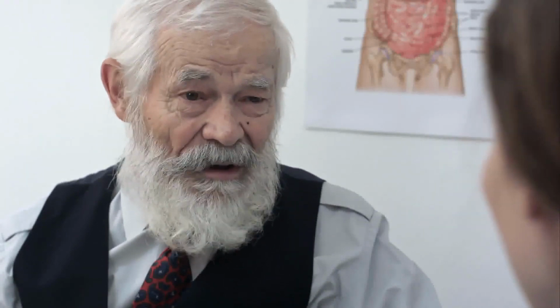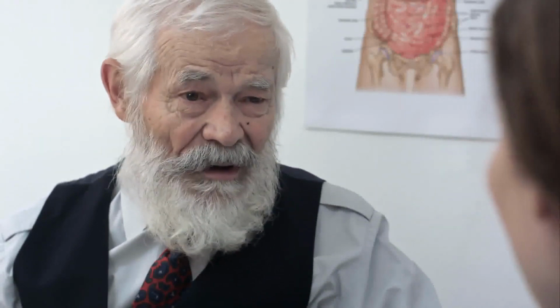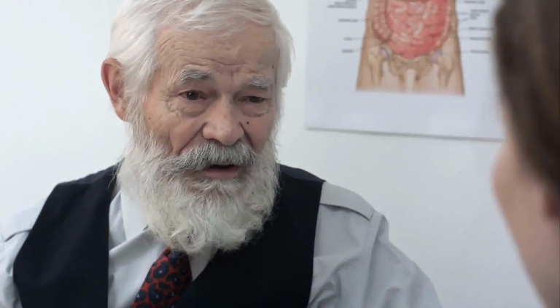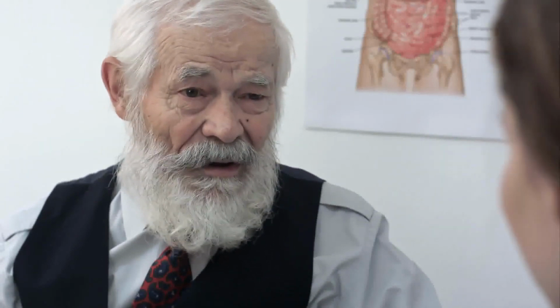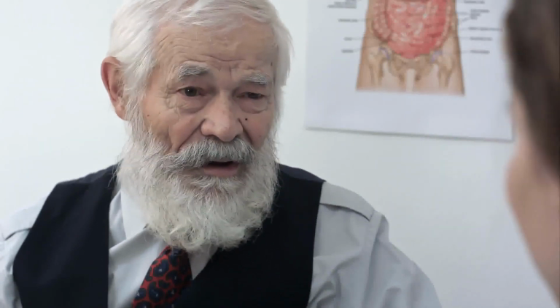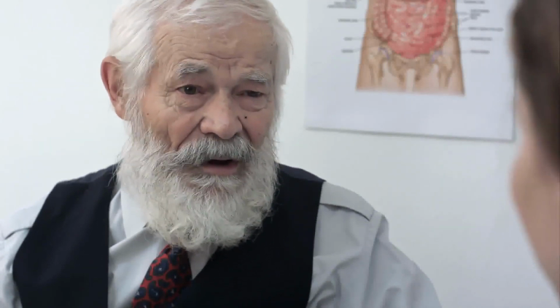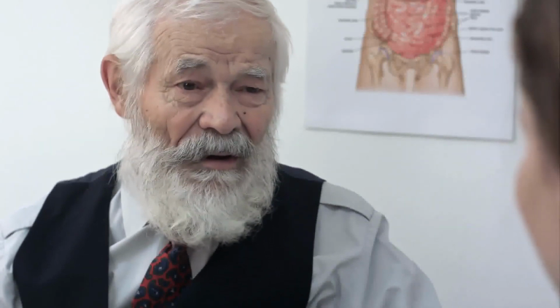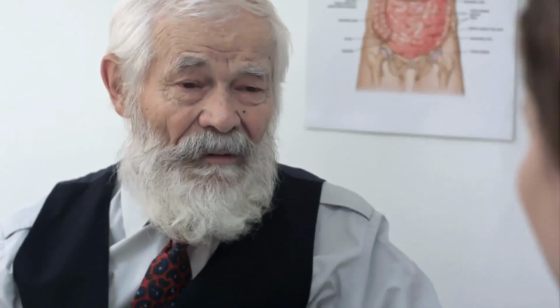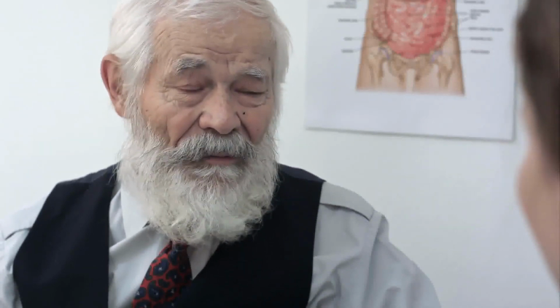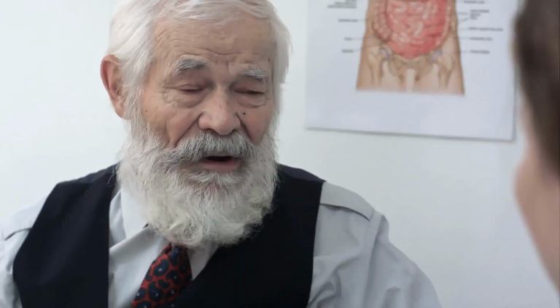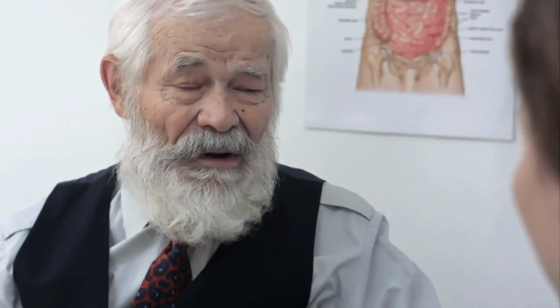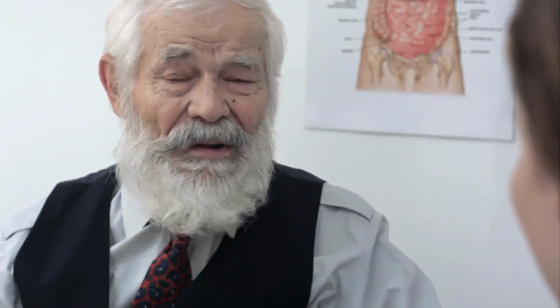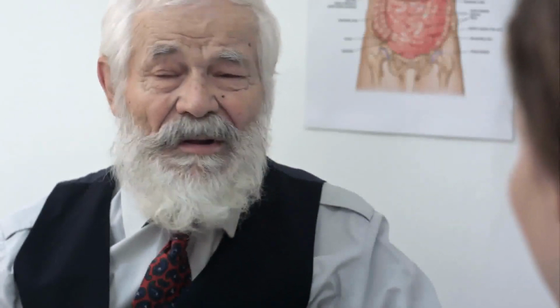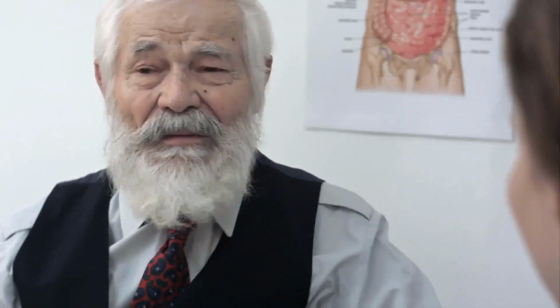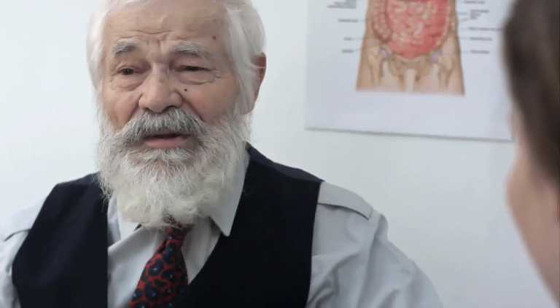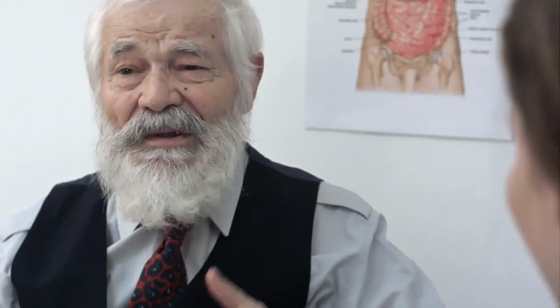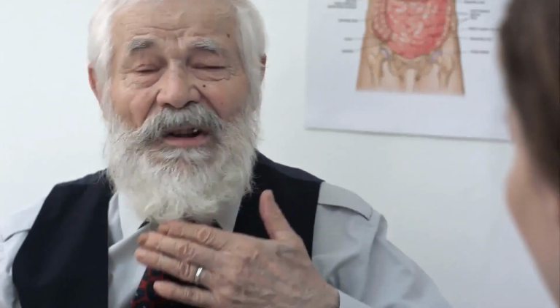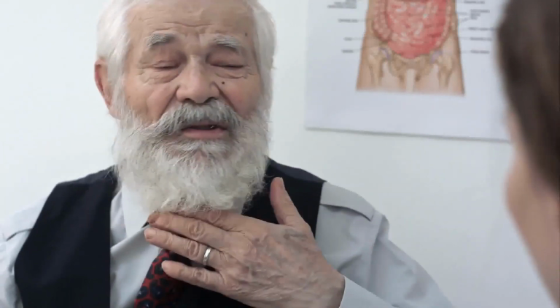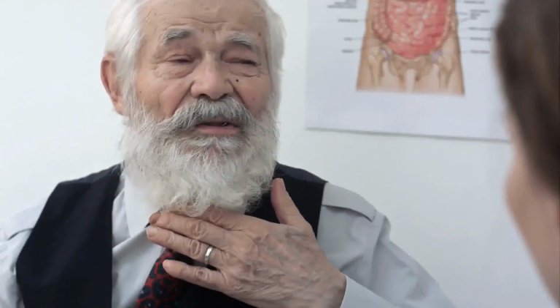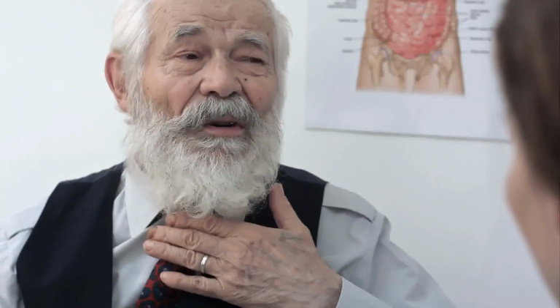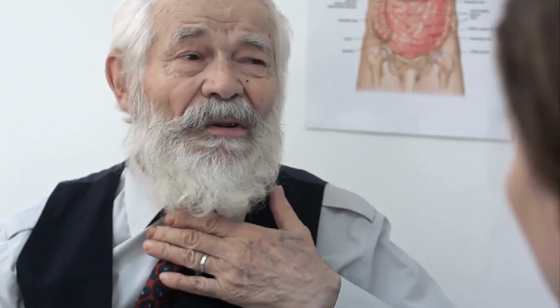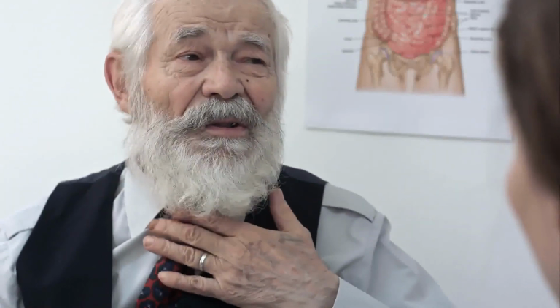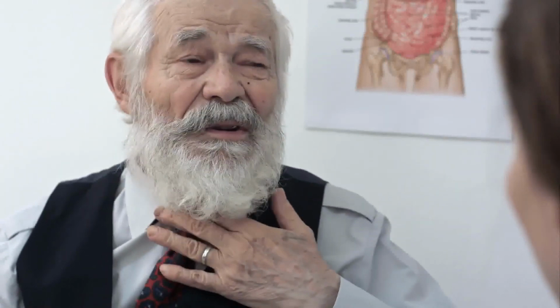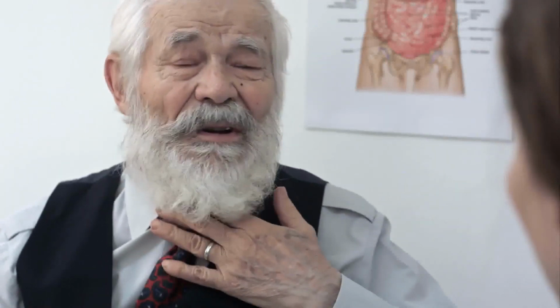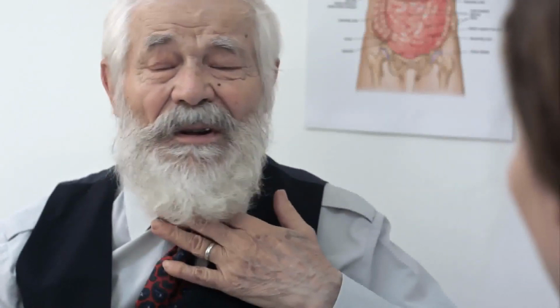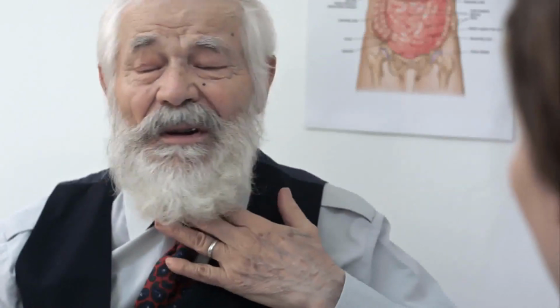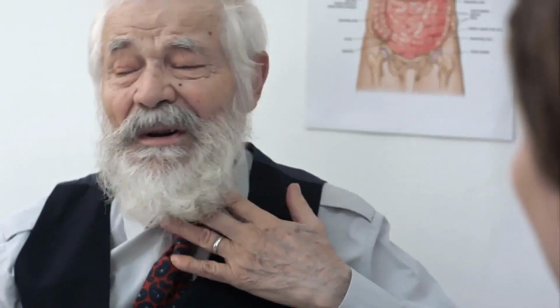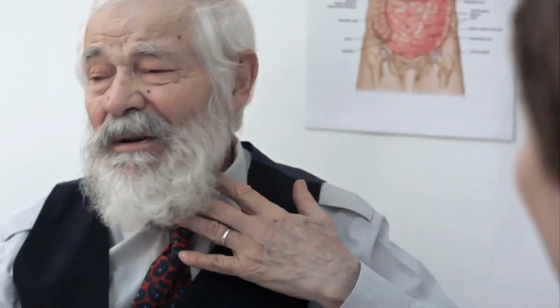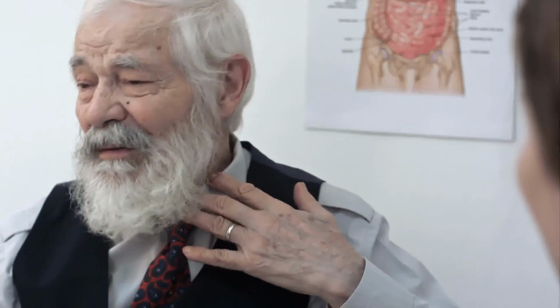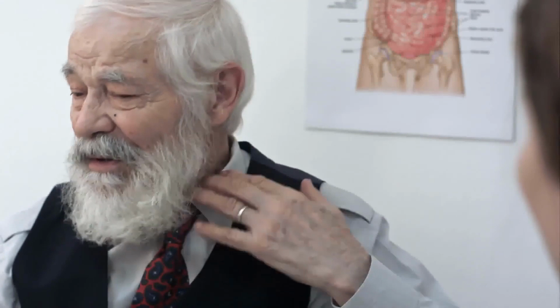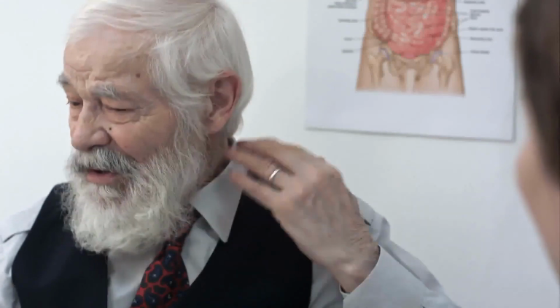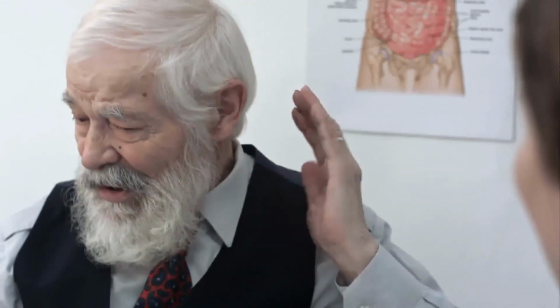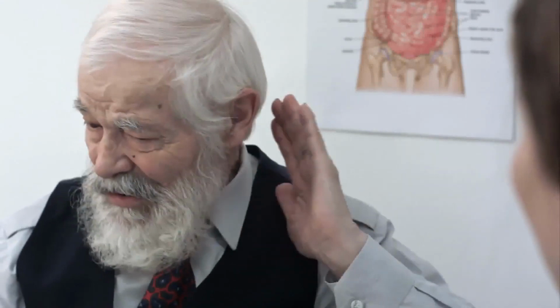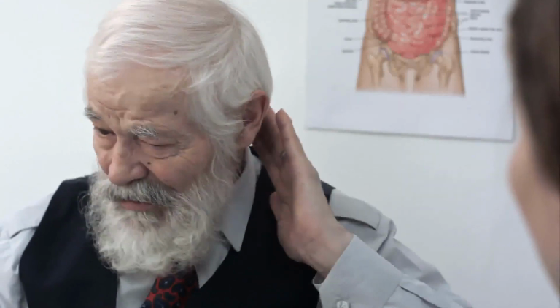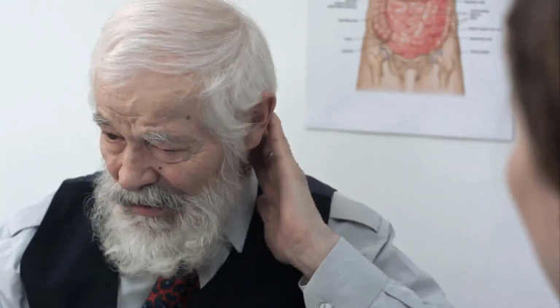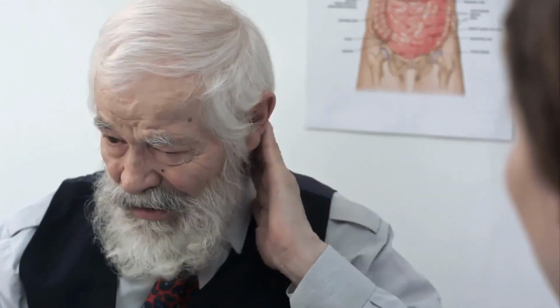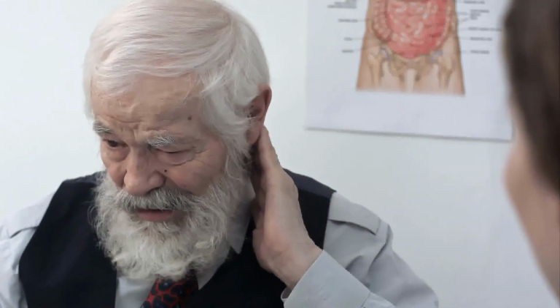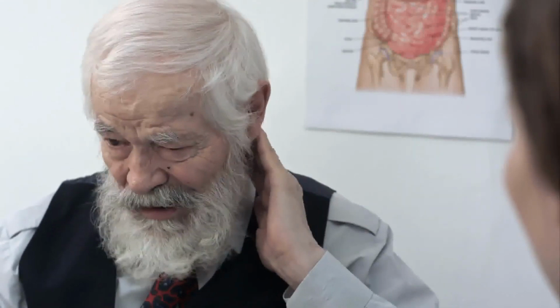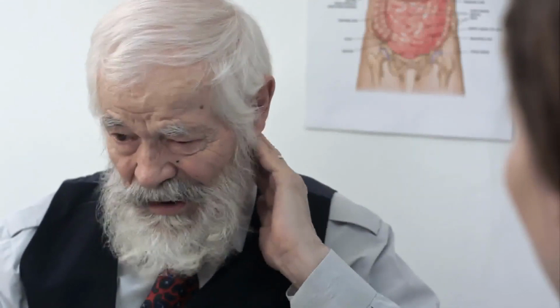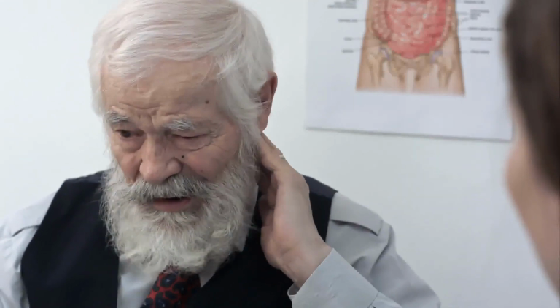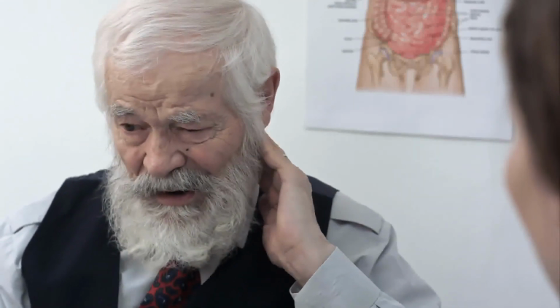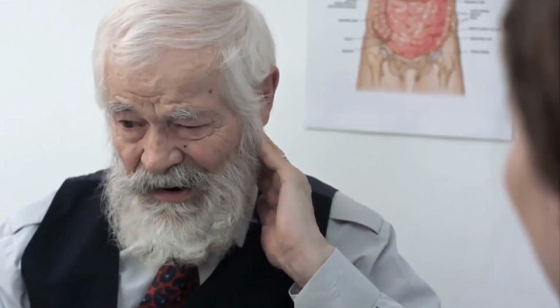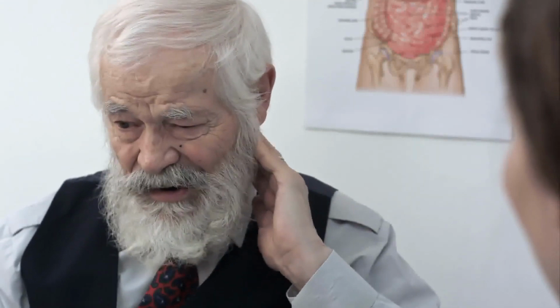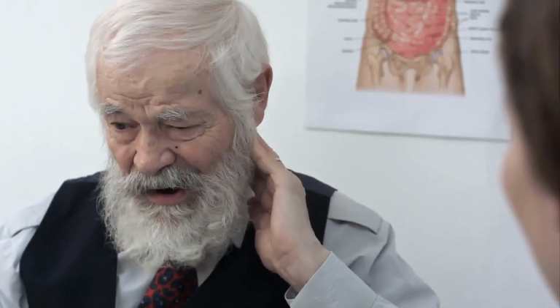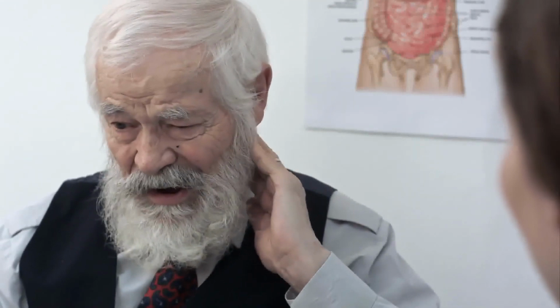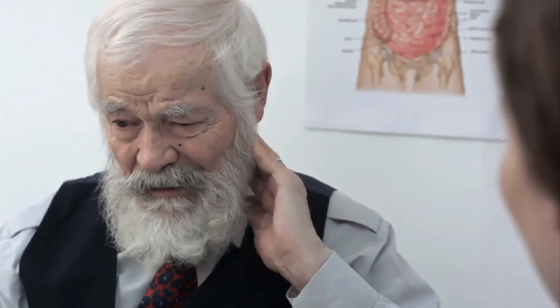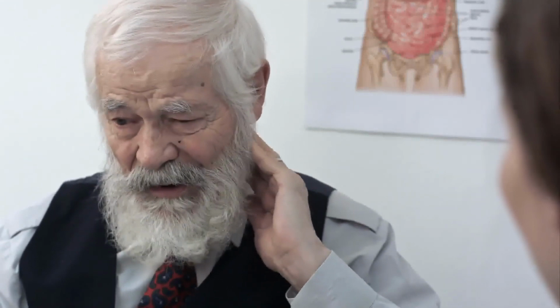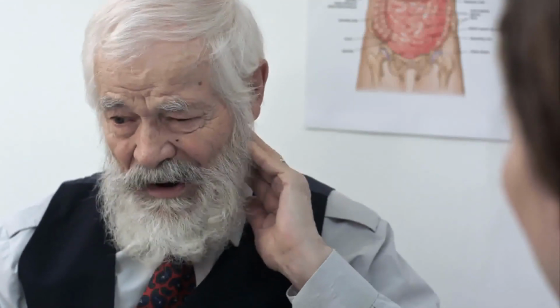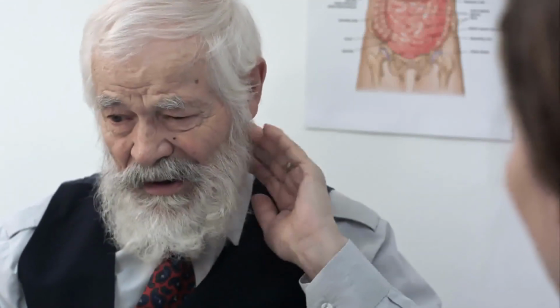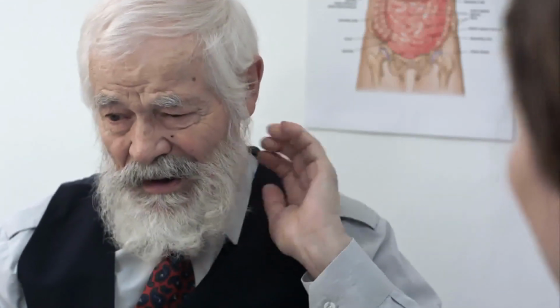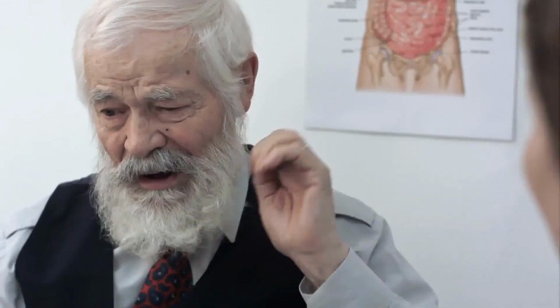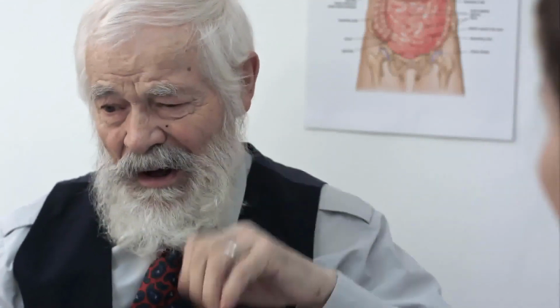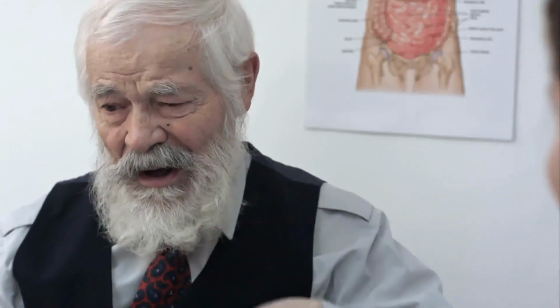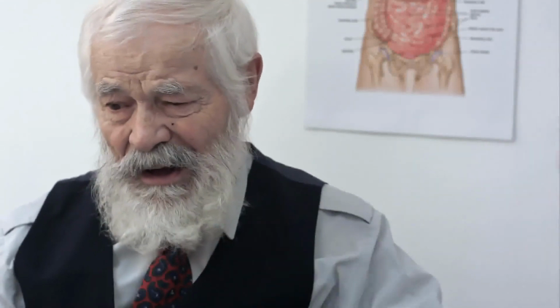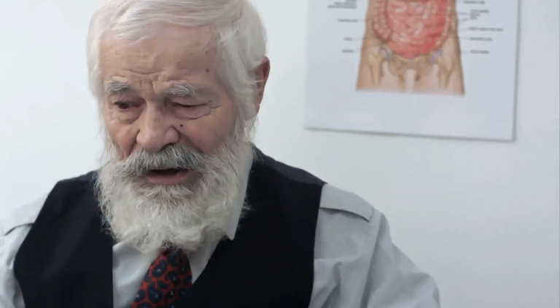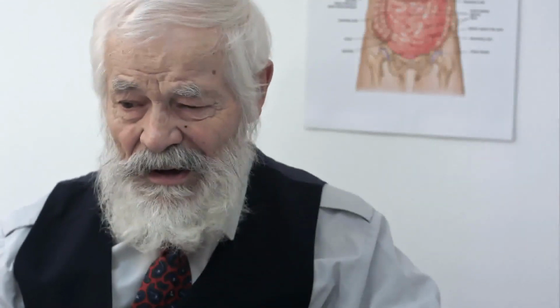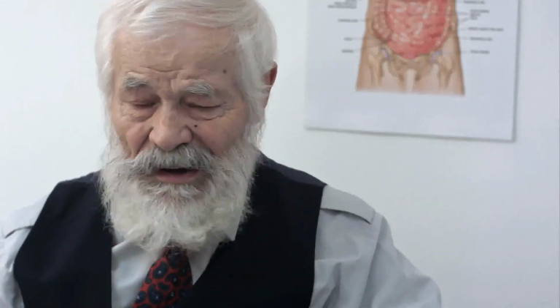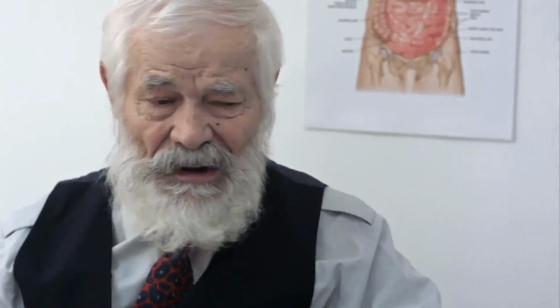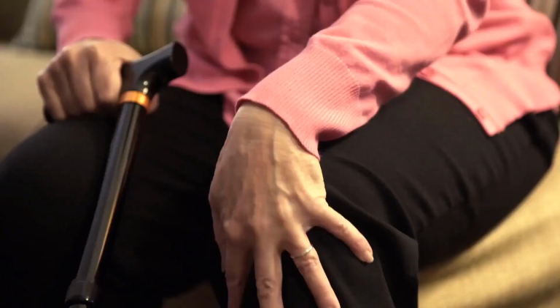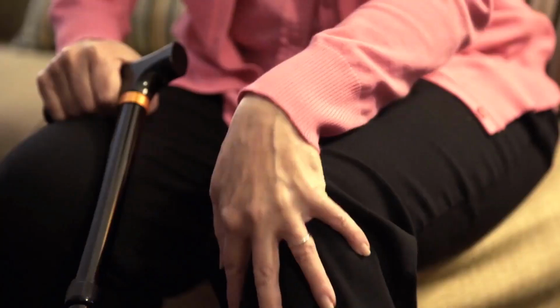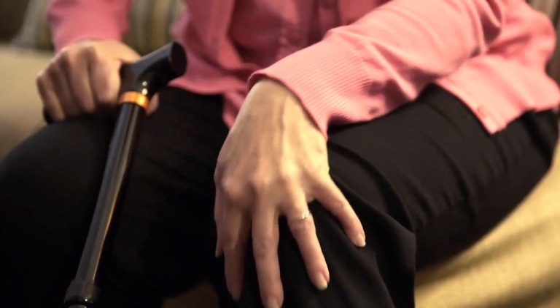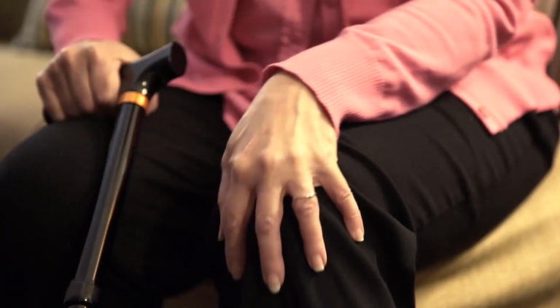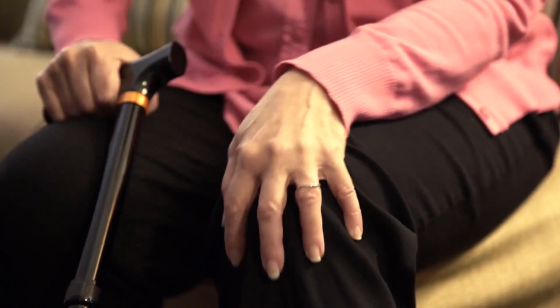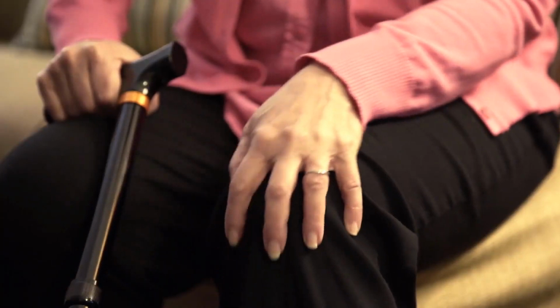Gently clean under the nail tip, but do not scrape down too far, and make sure not to cause any scratches or cuts underneath the nail bed.